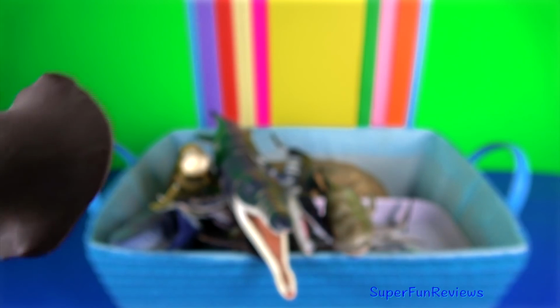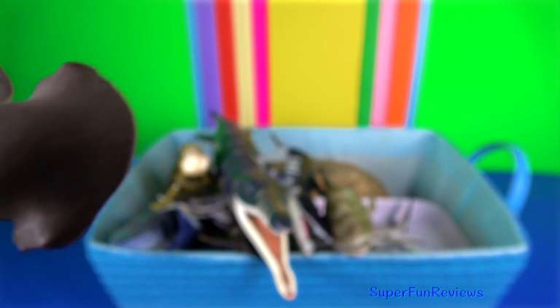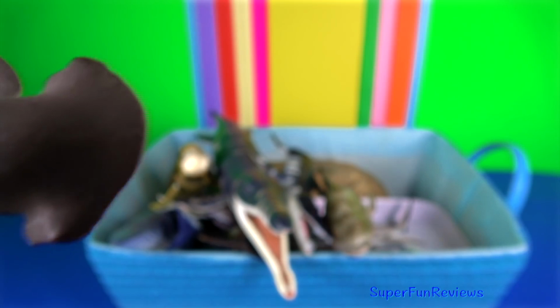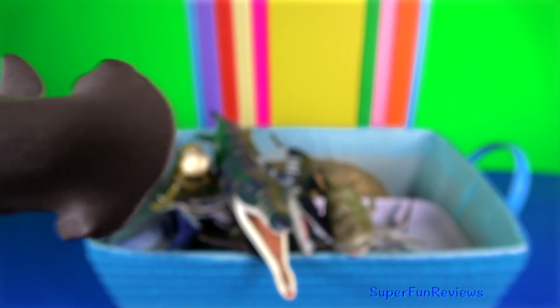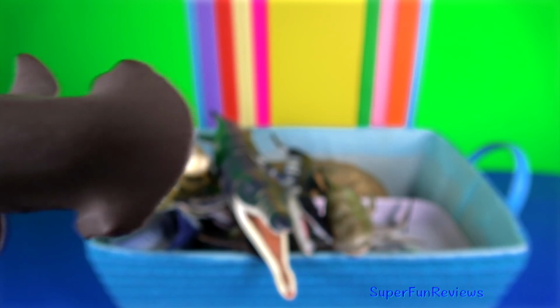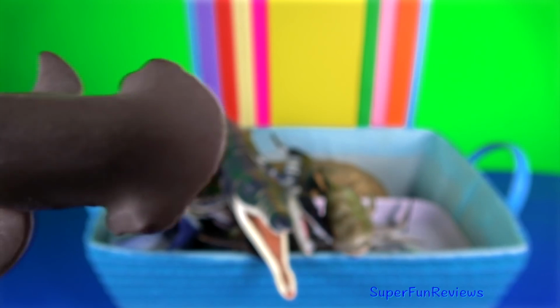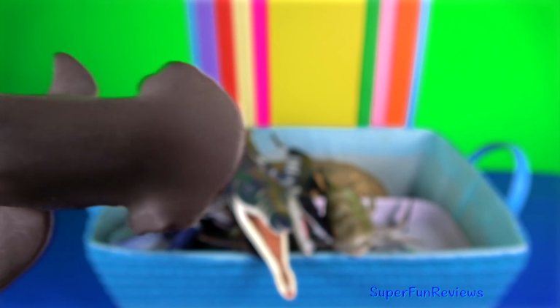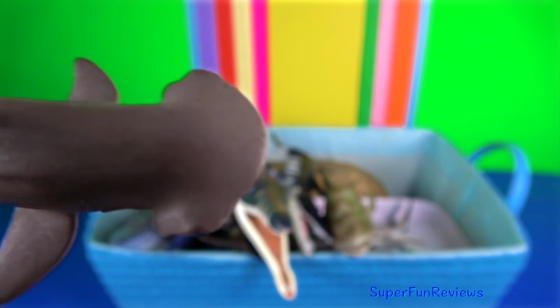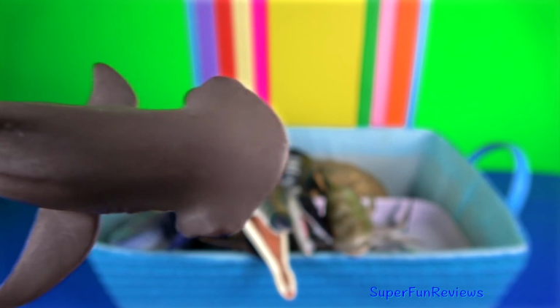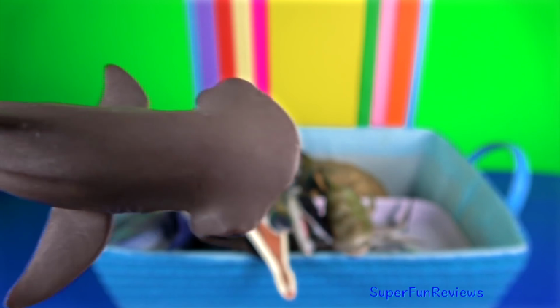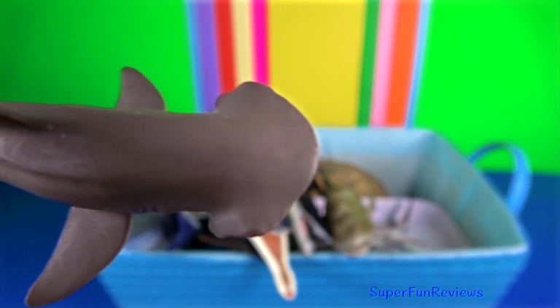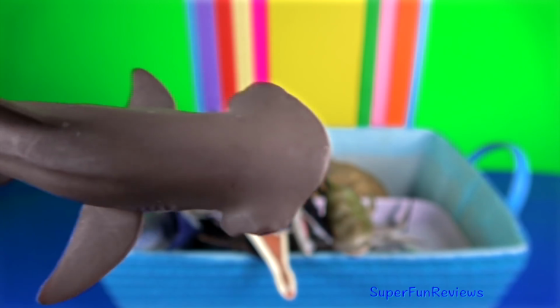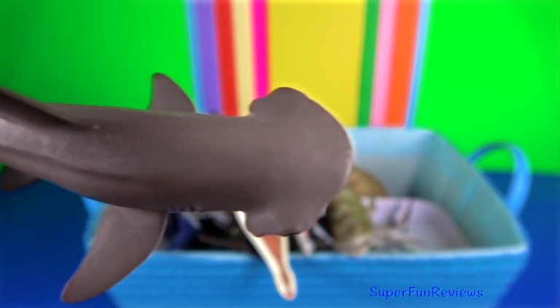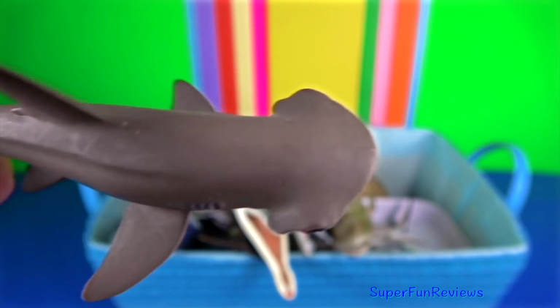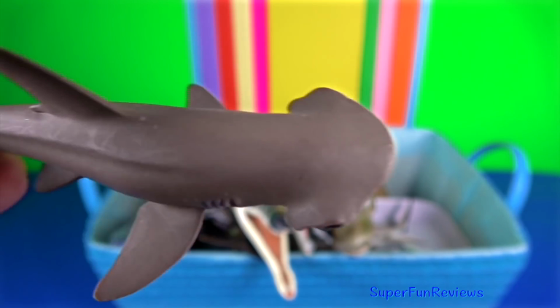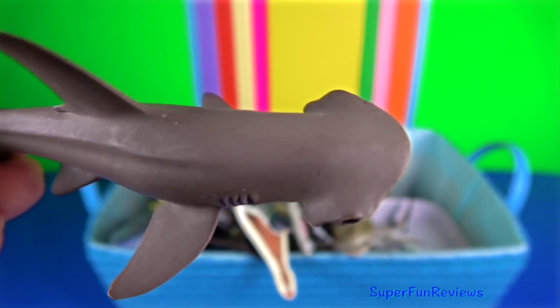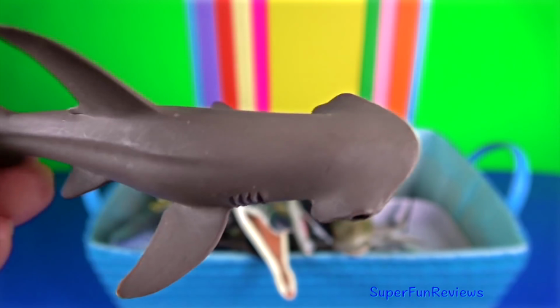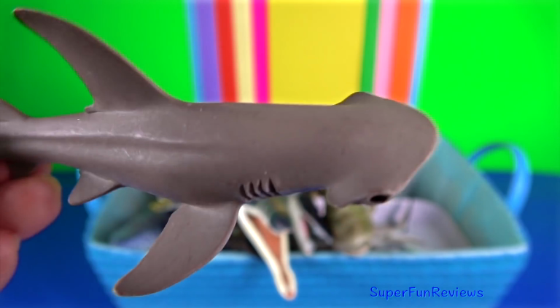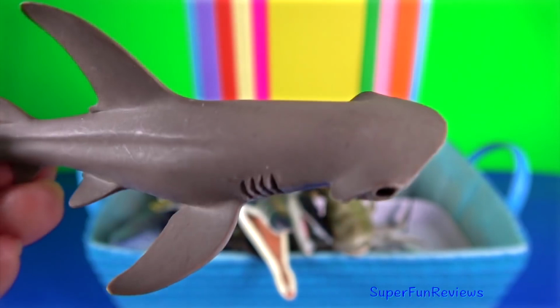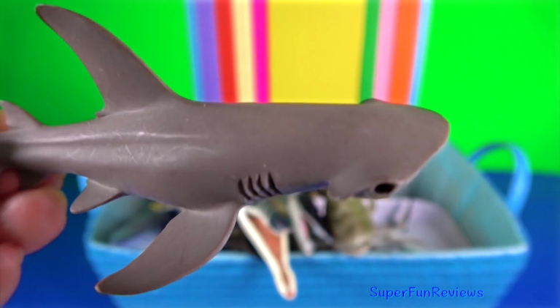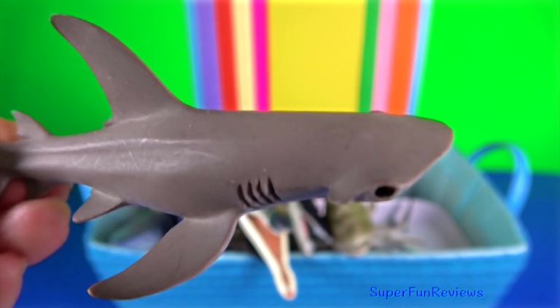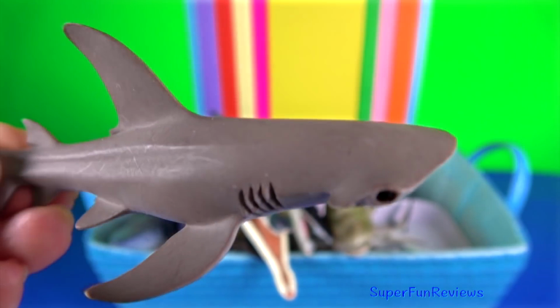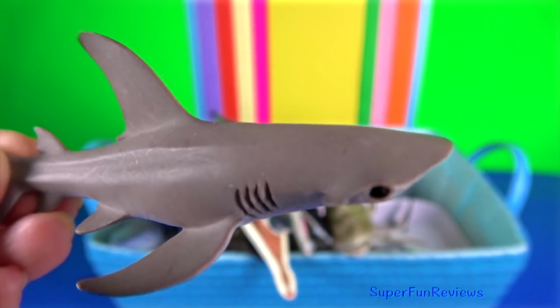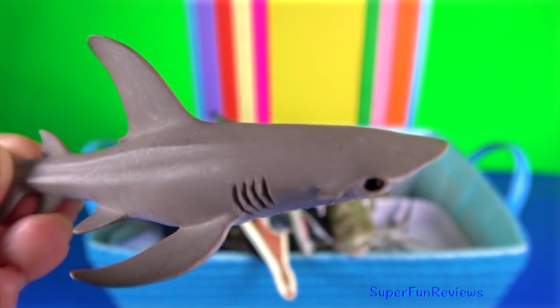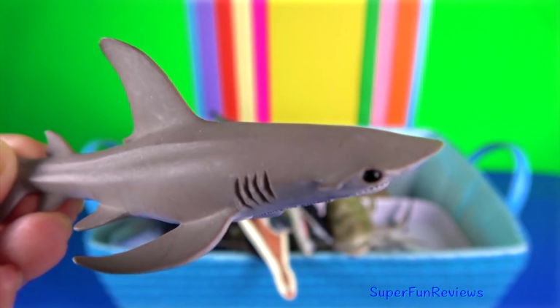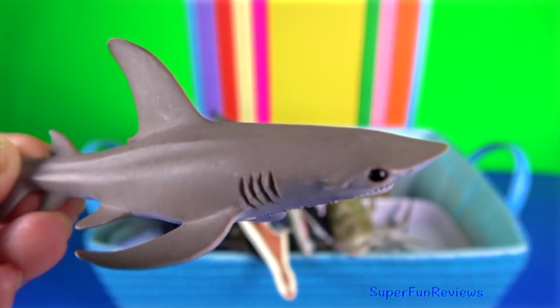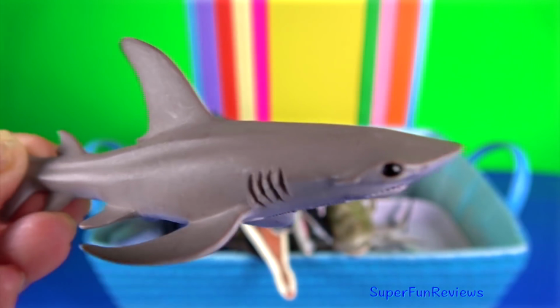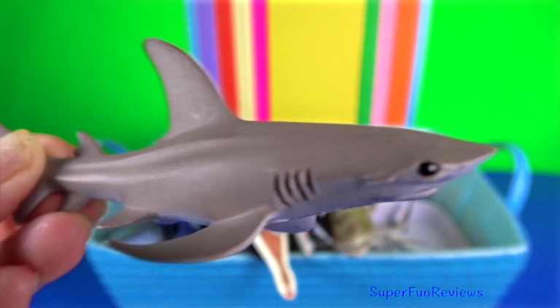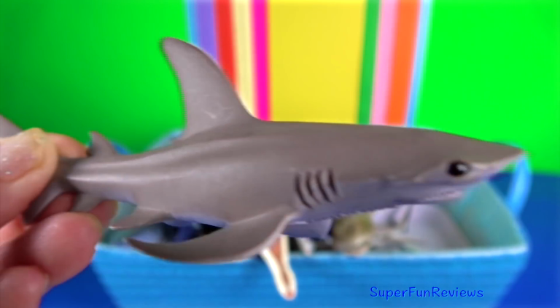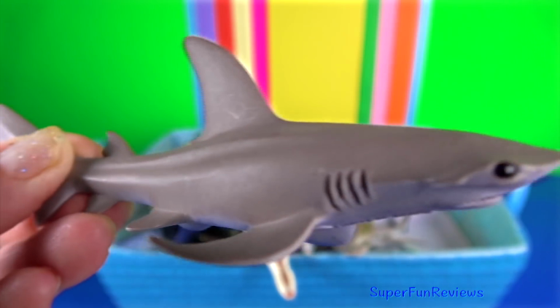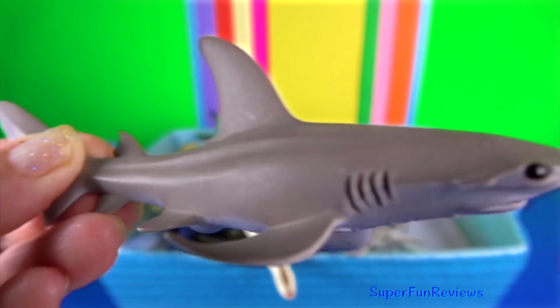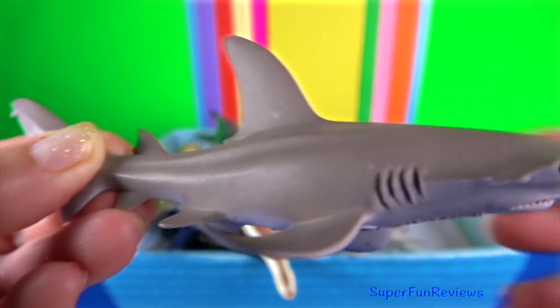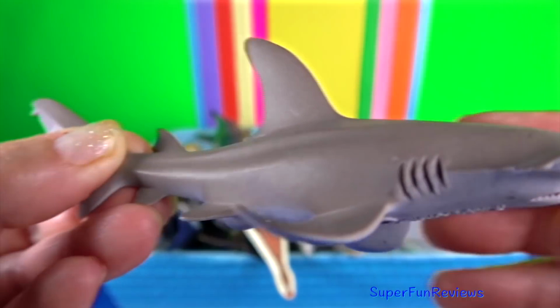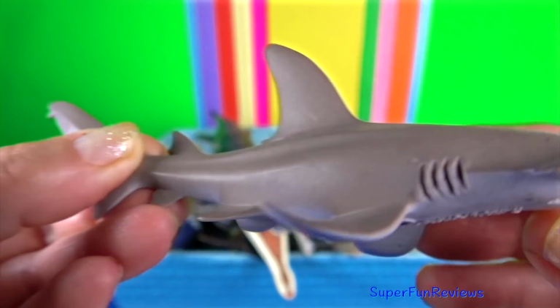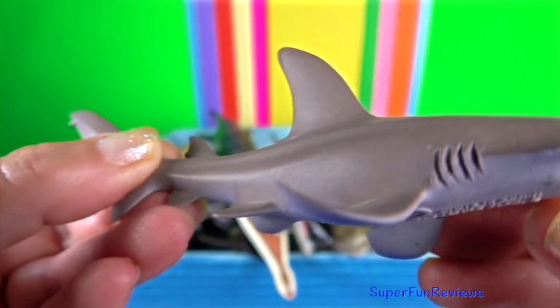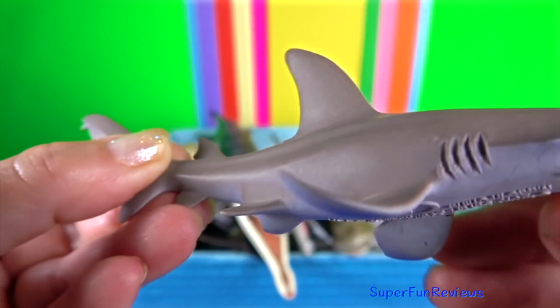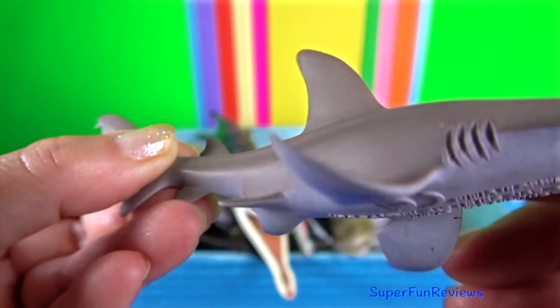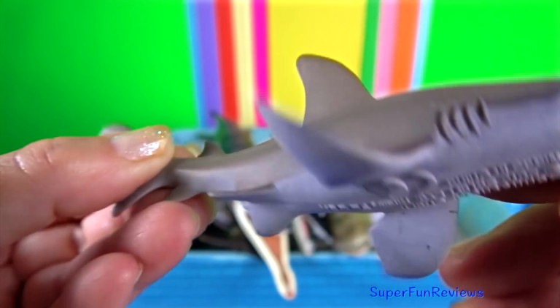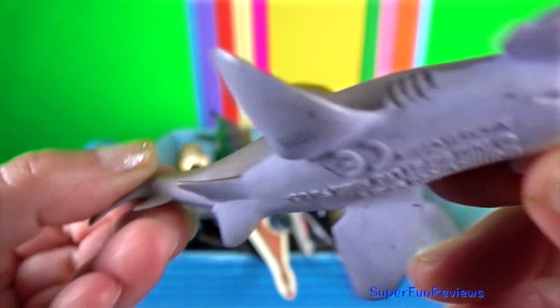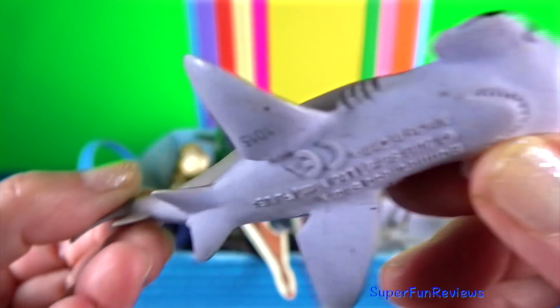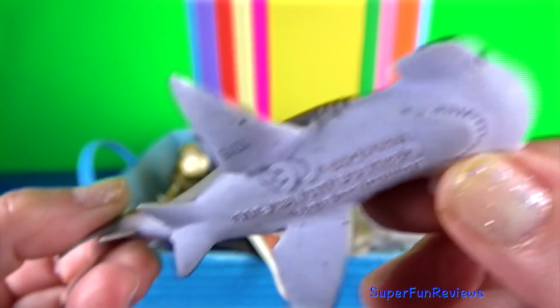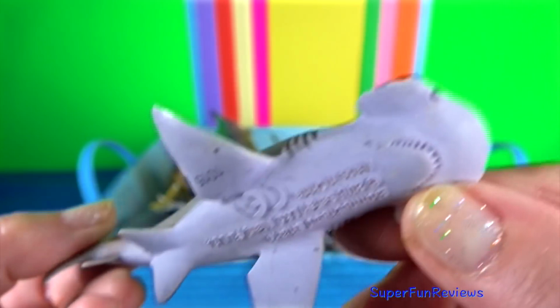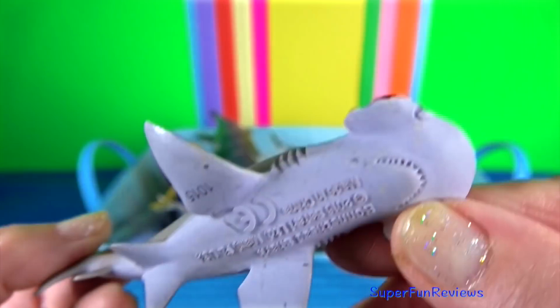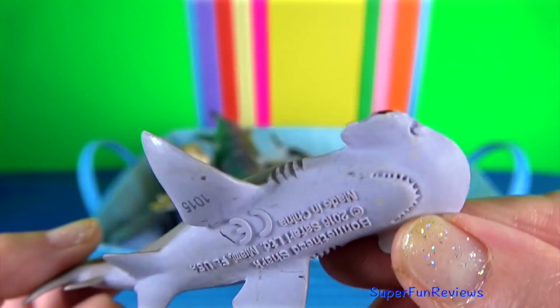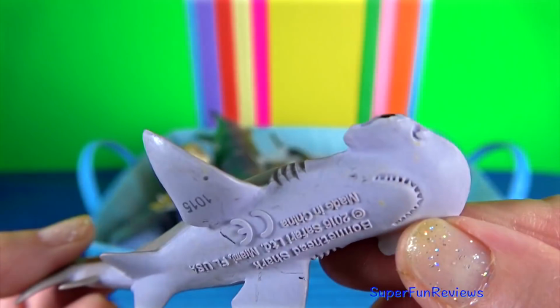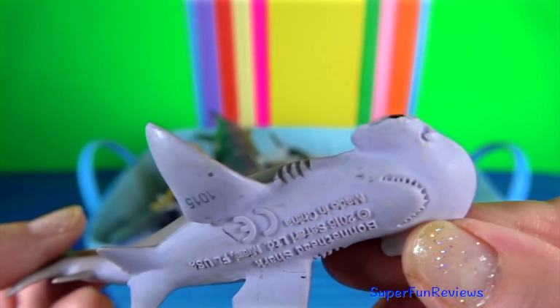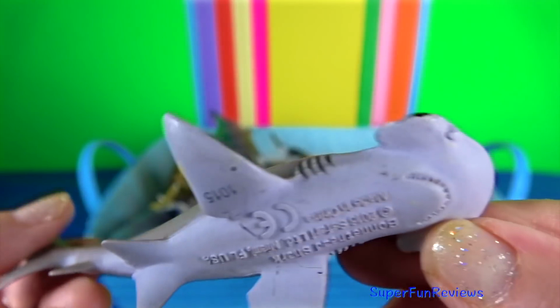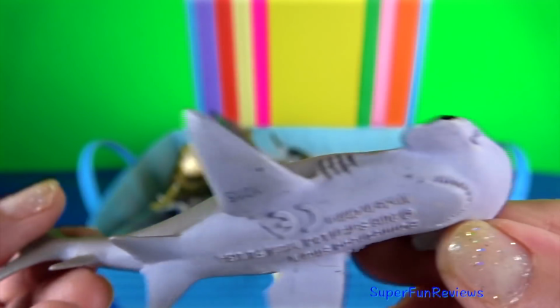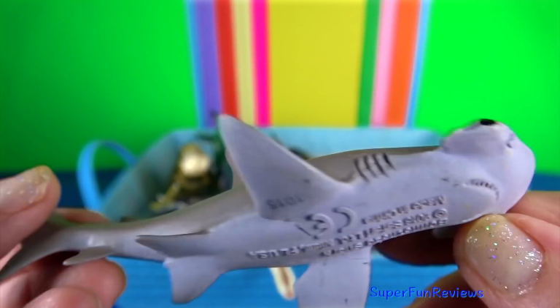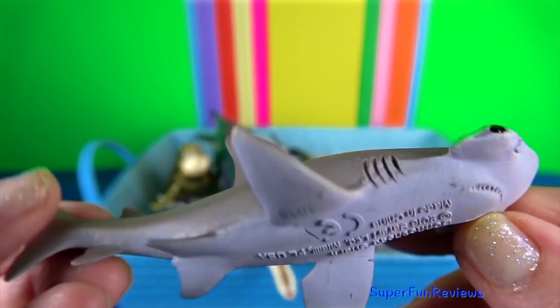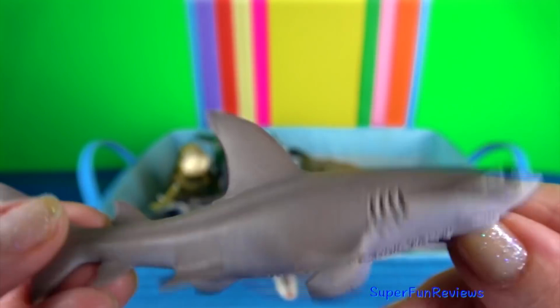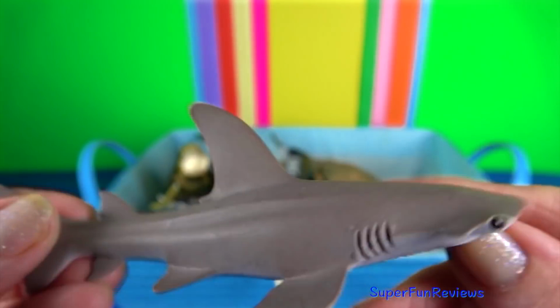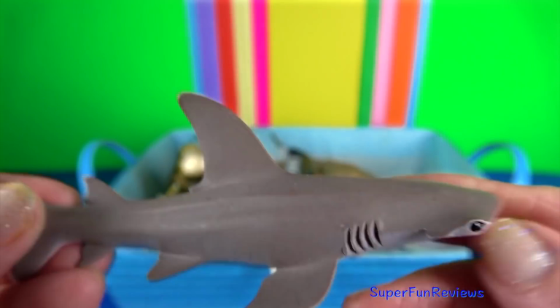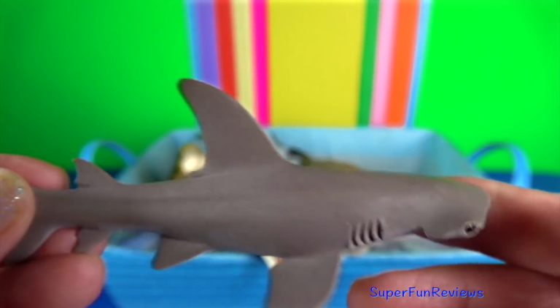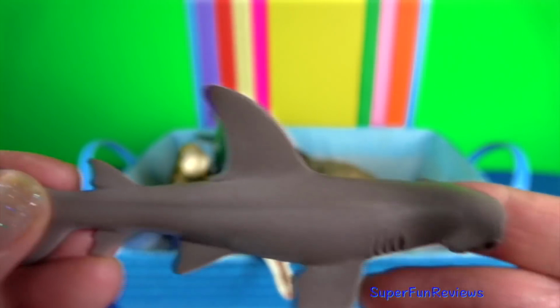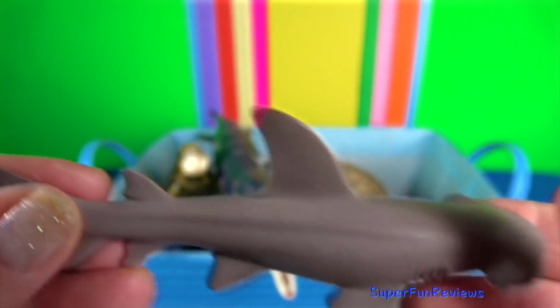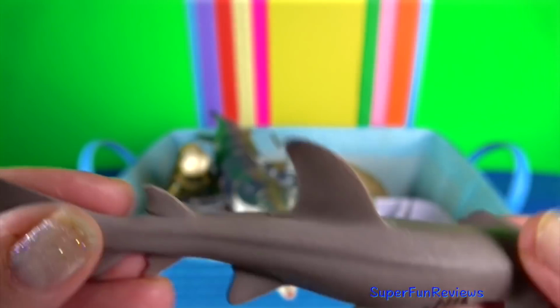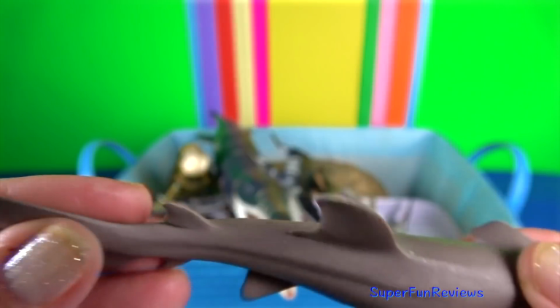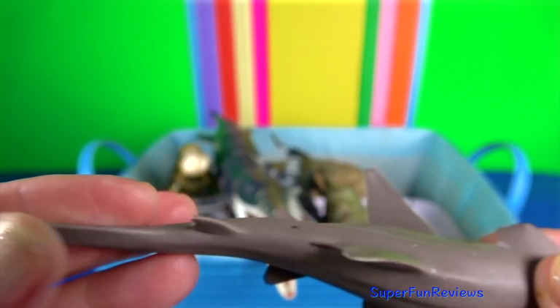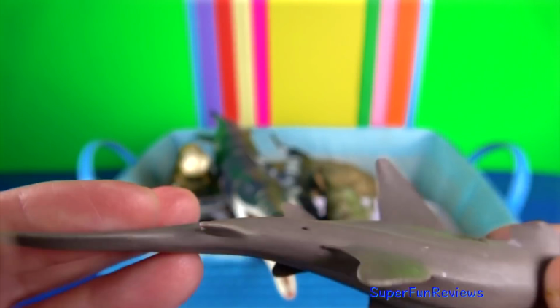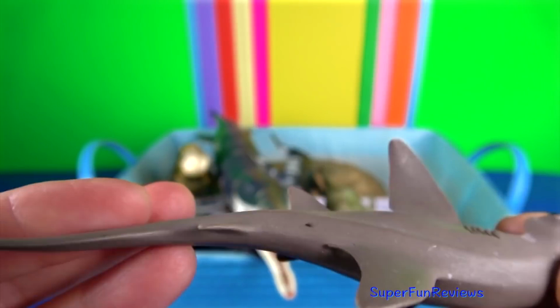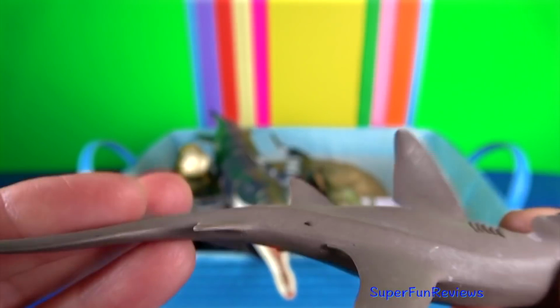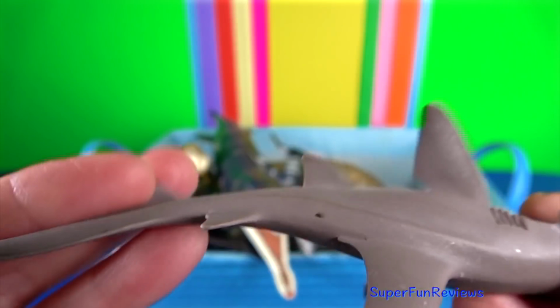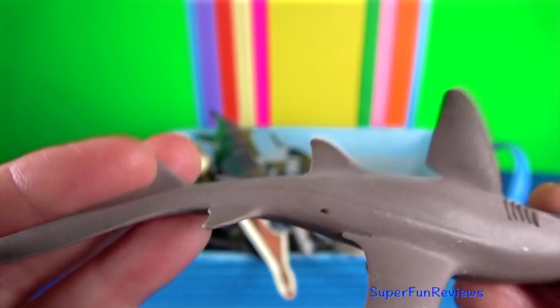The bonnethead shark. It's the only shark species known to be omnivorous.